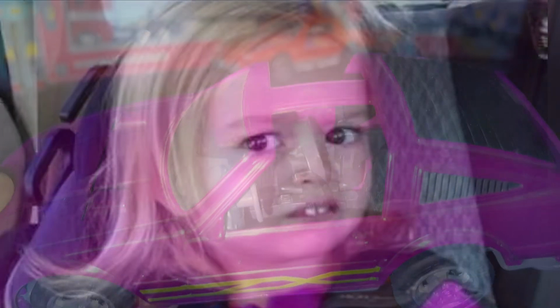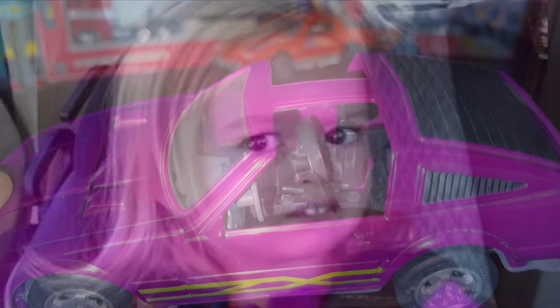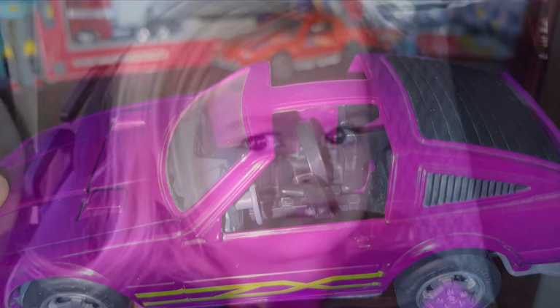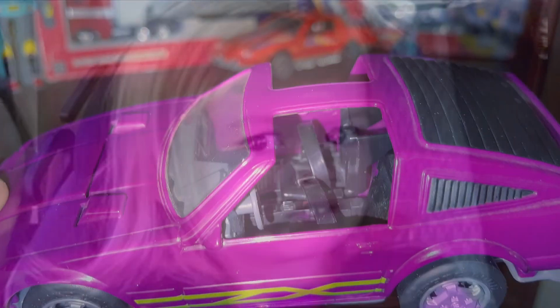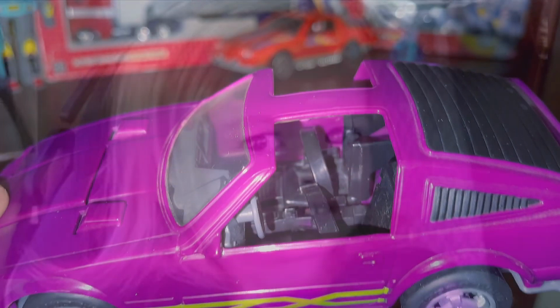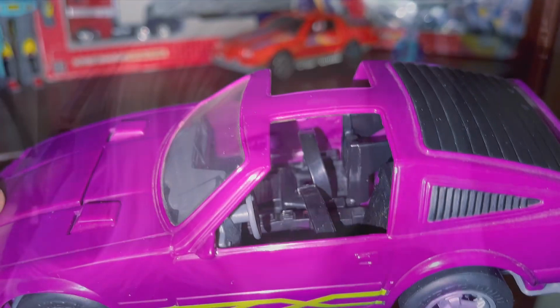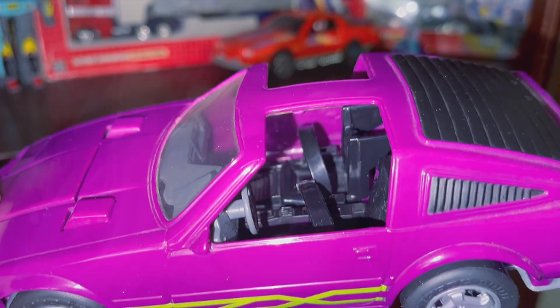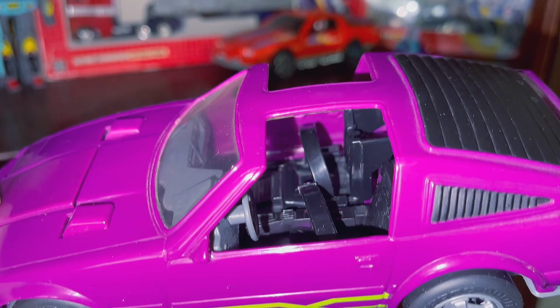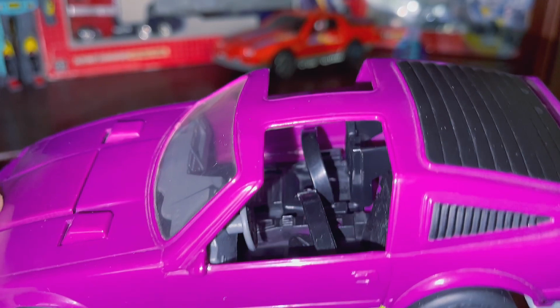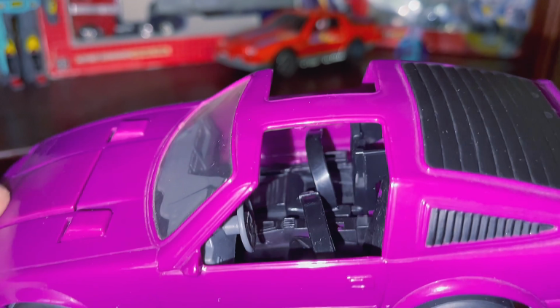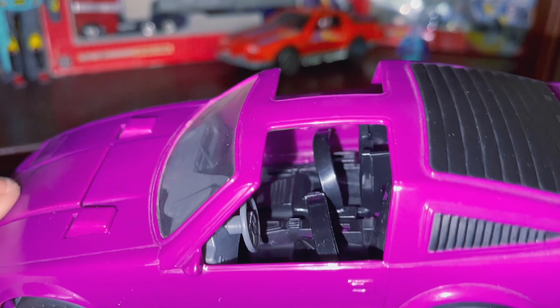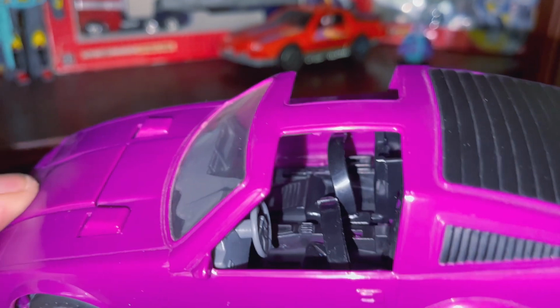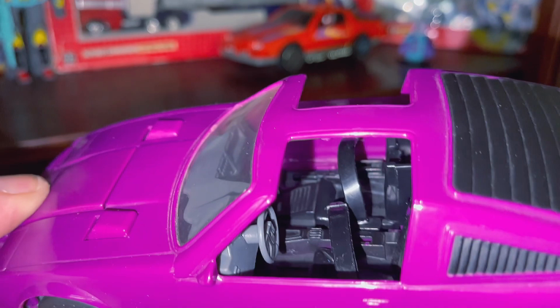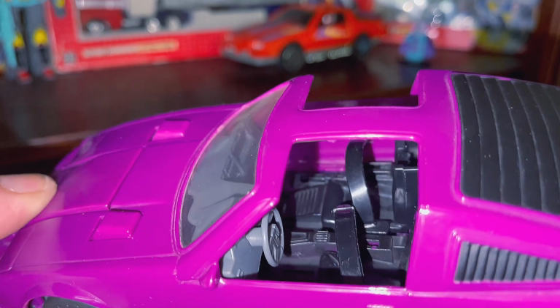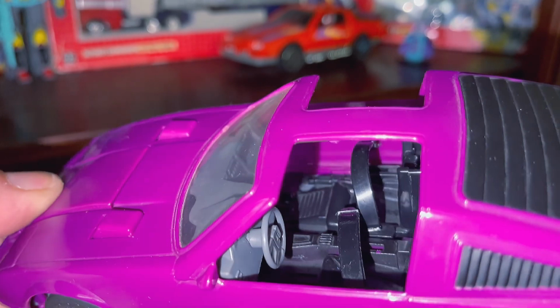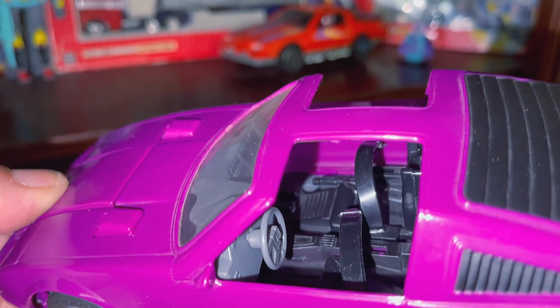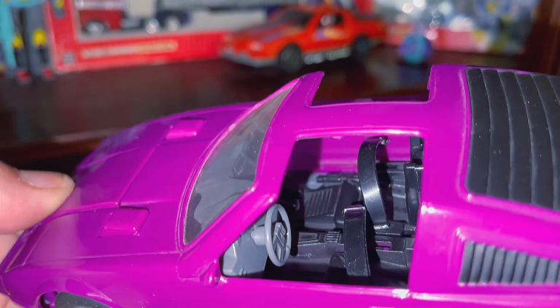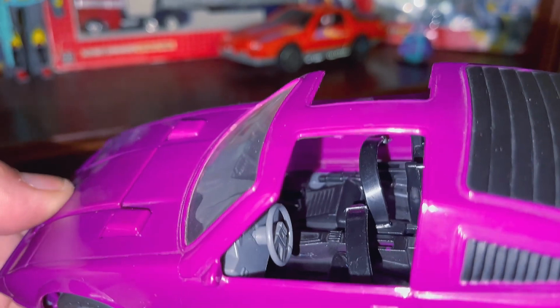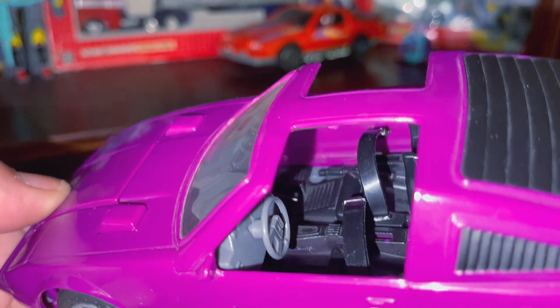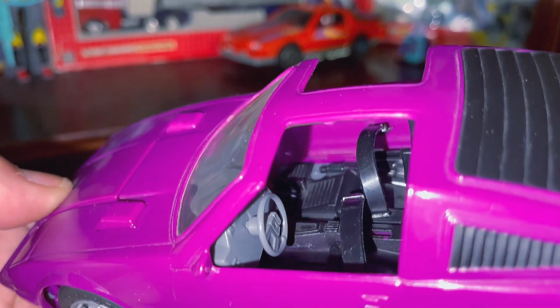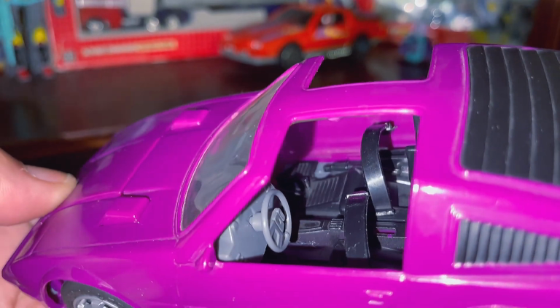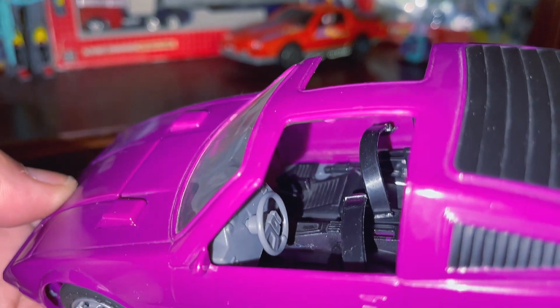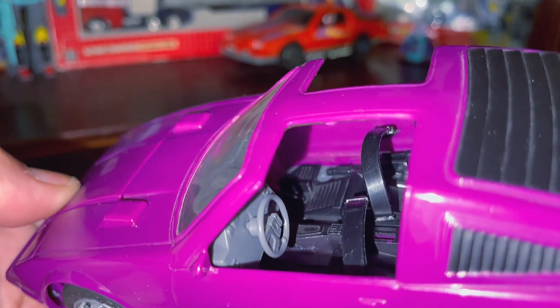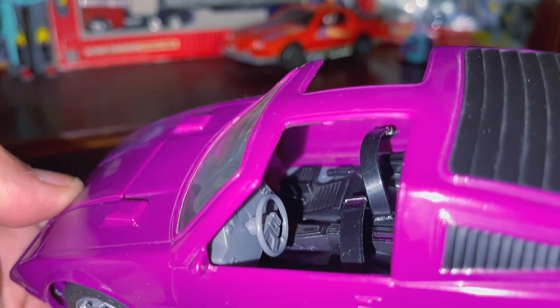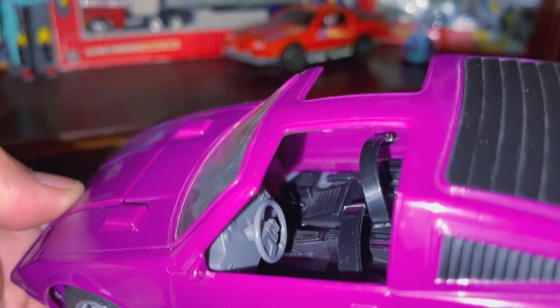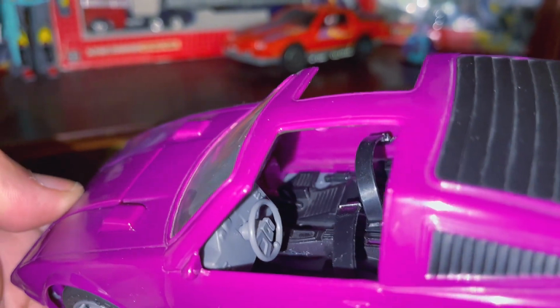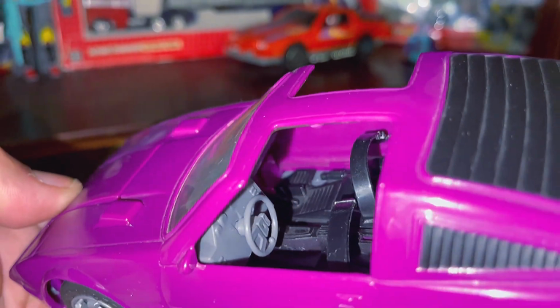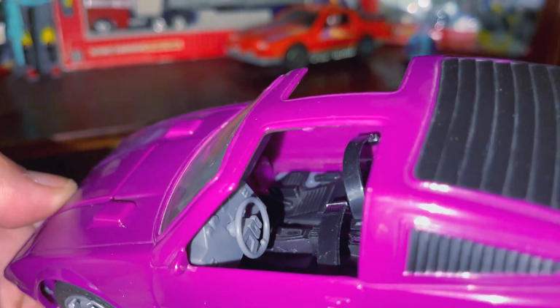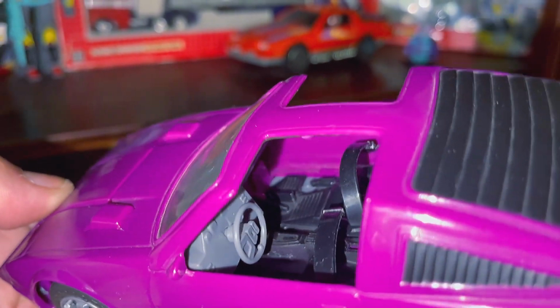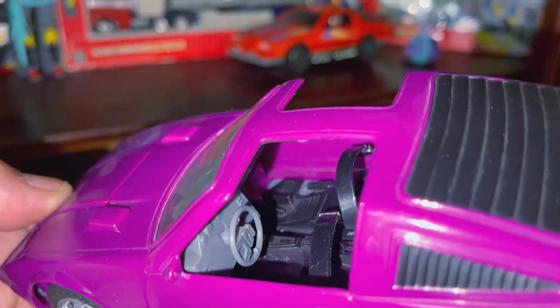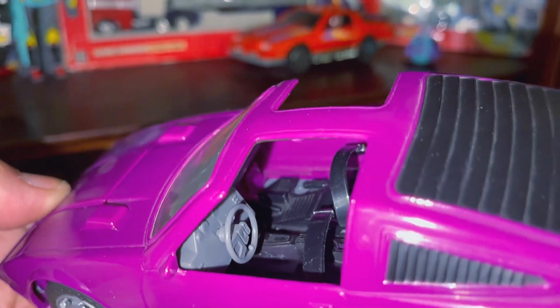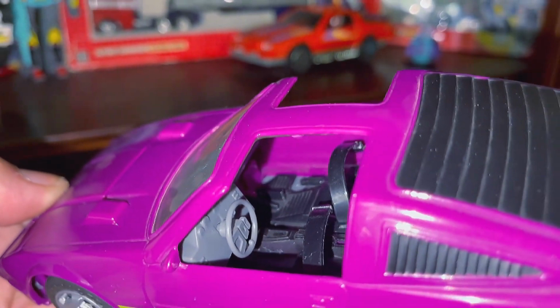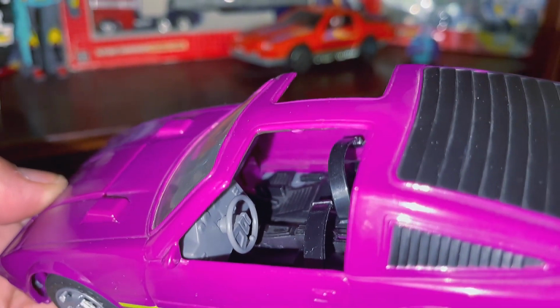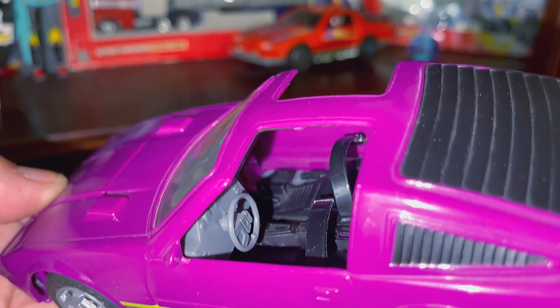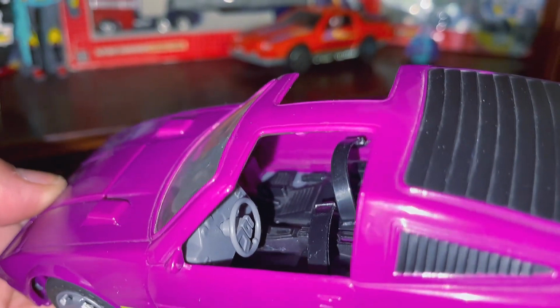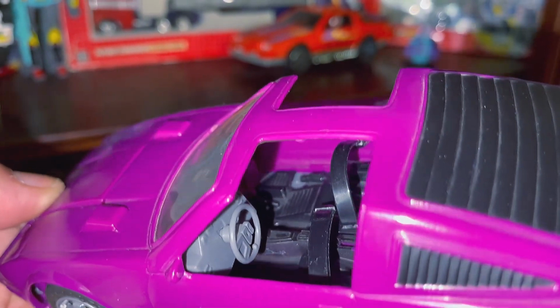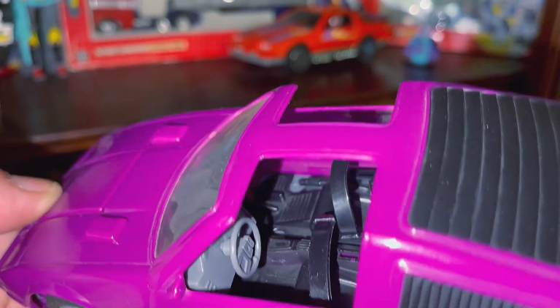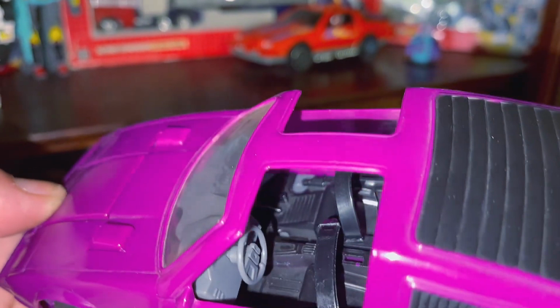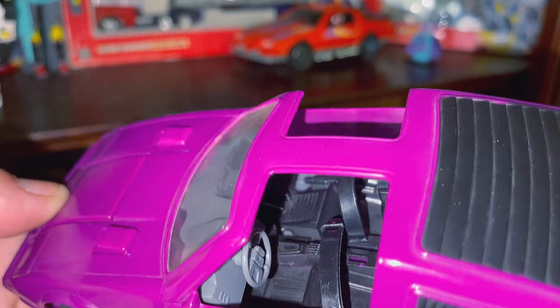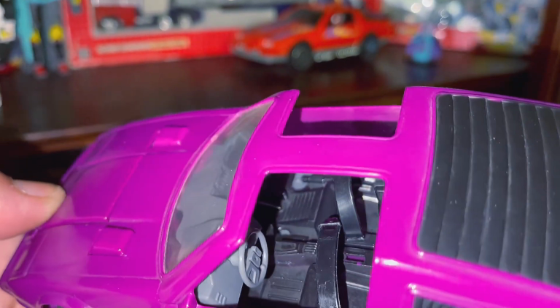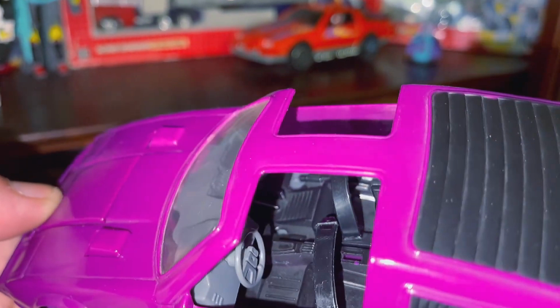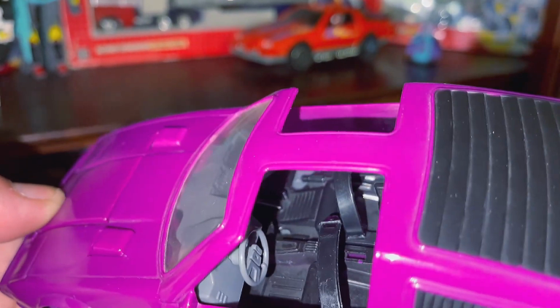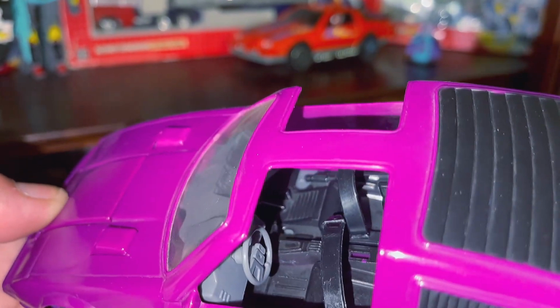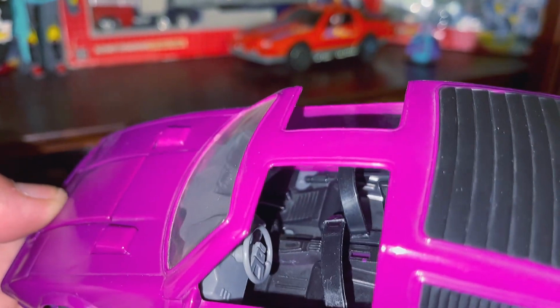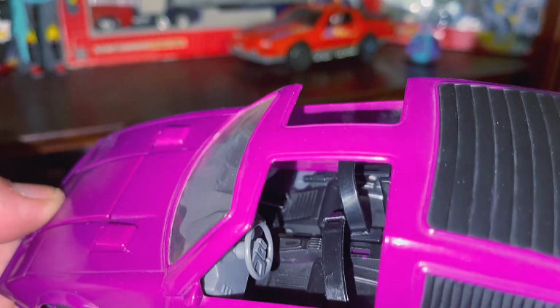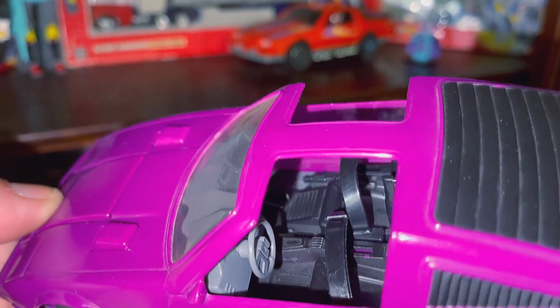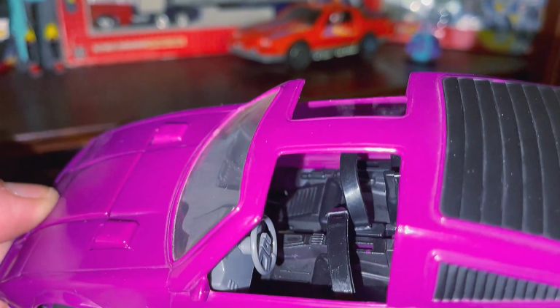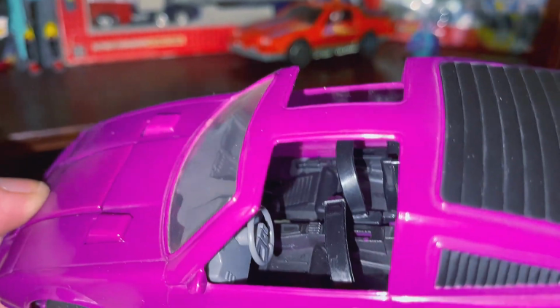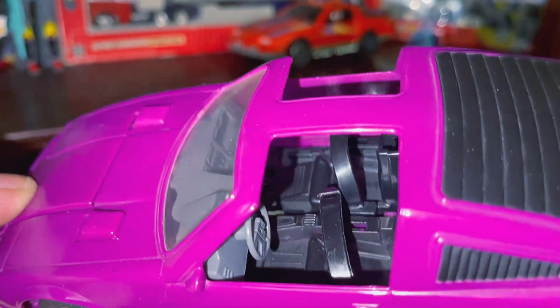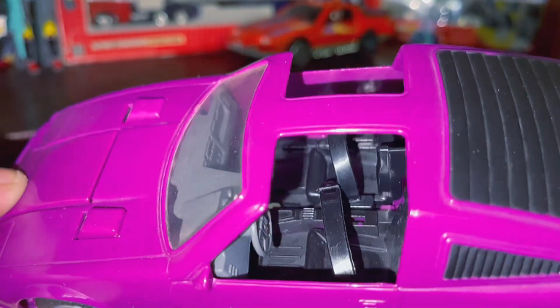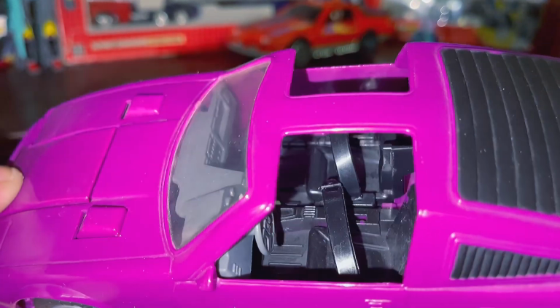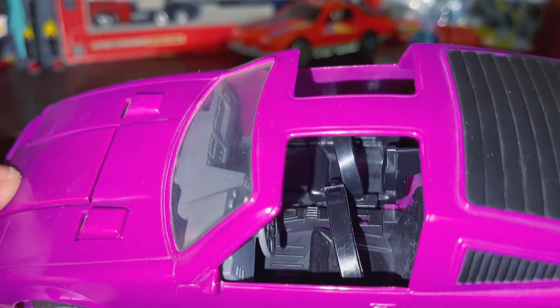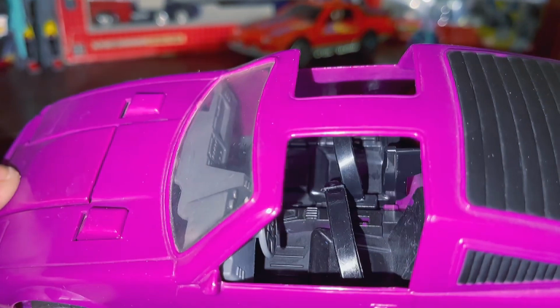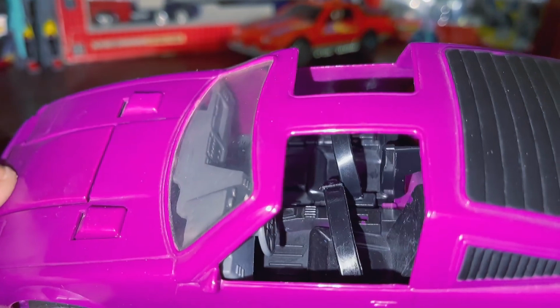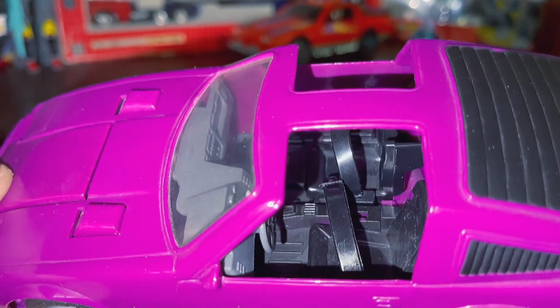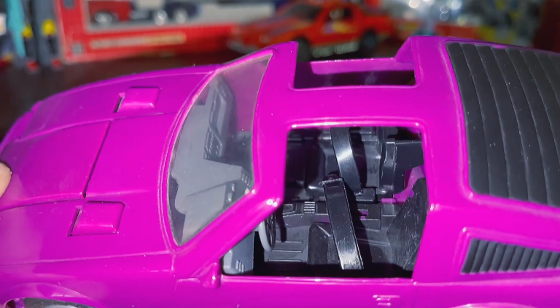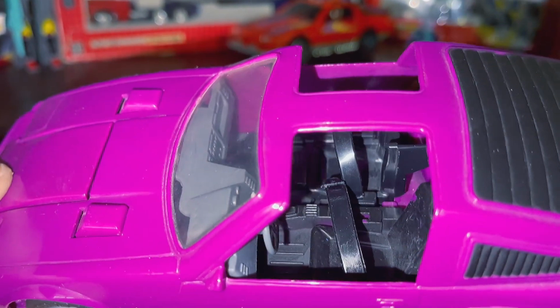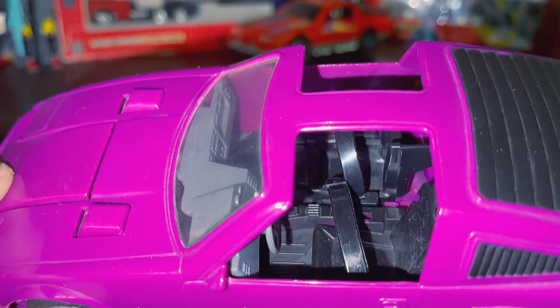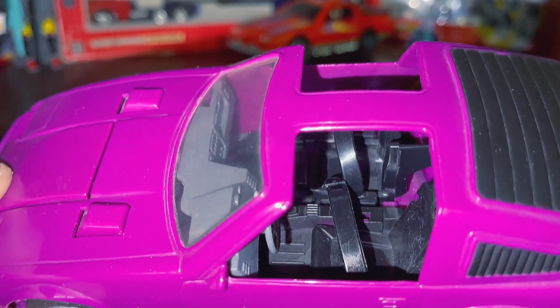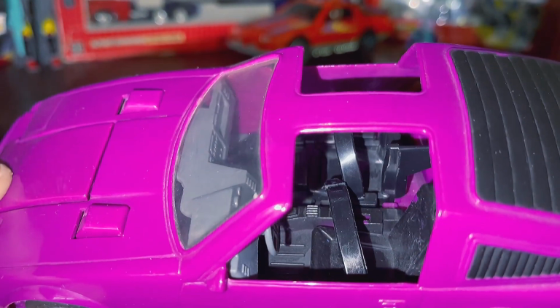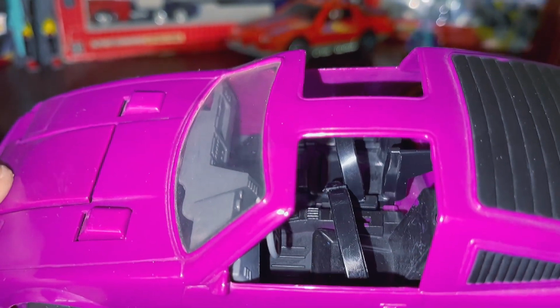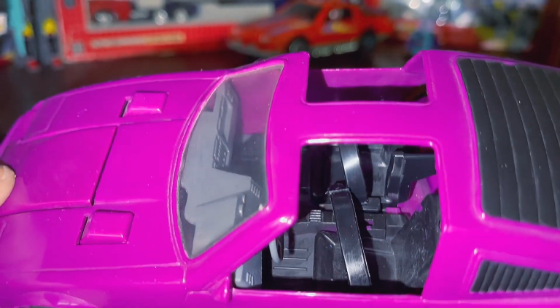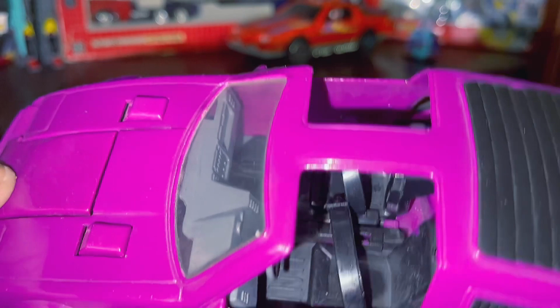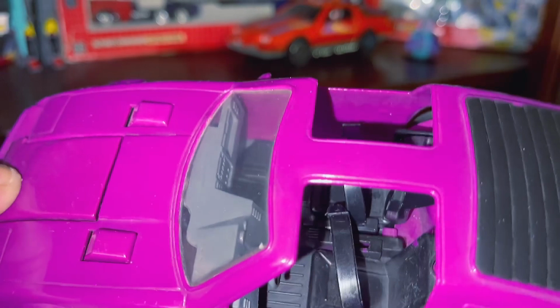Let's take a look at the inside. Not much detail going on there, but you can see two seatbelts.